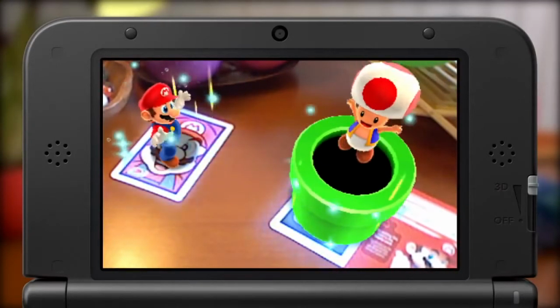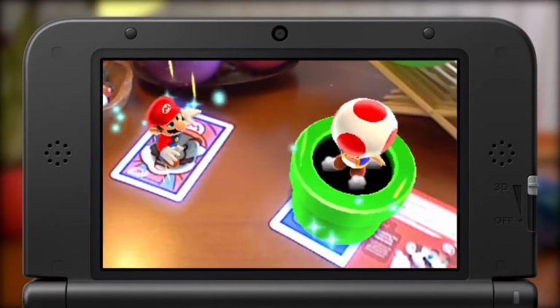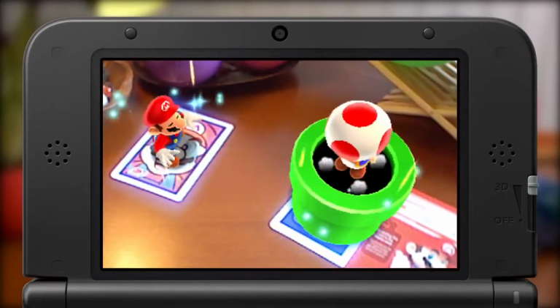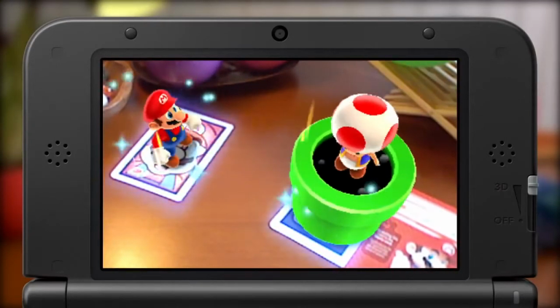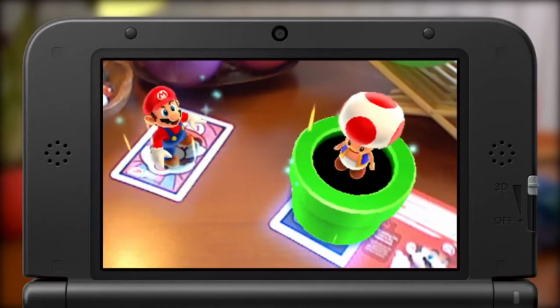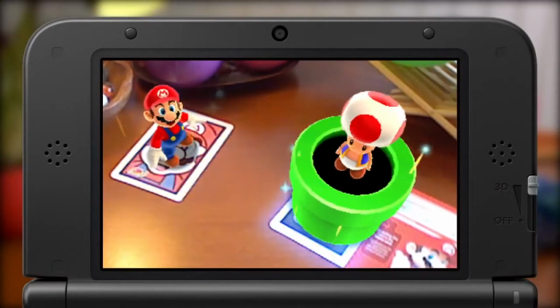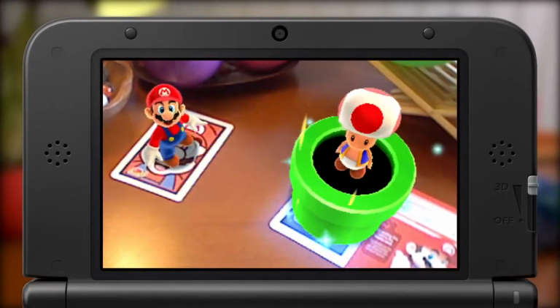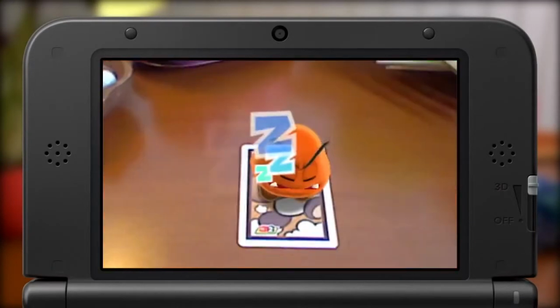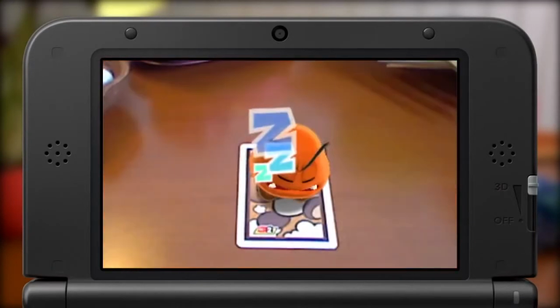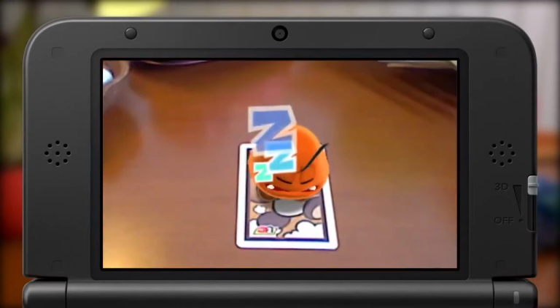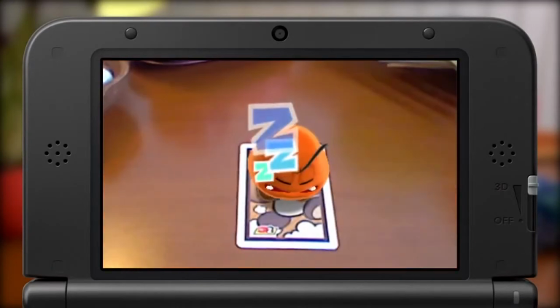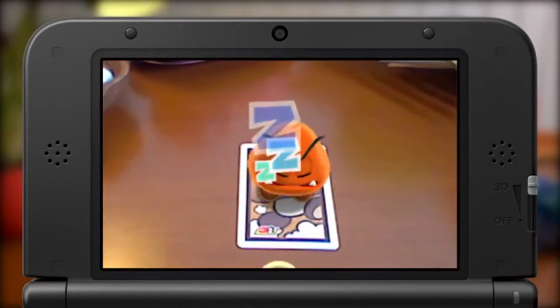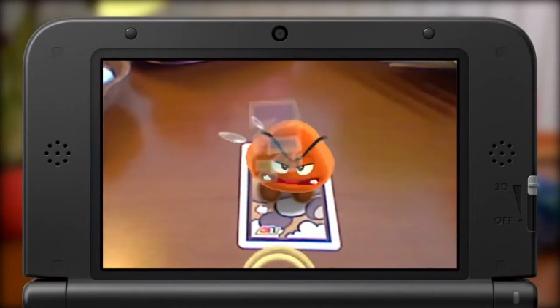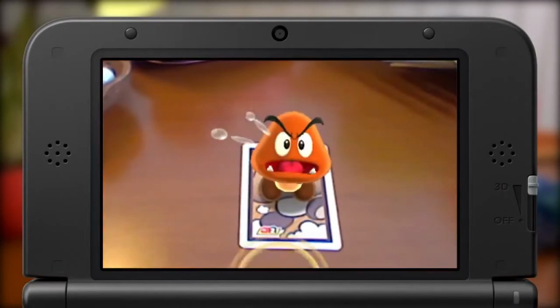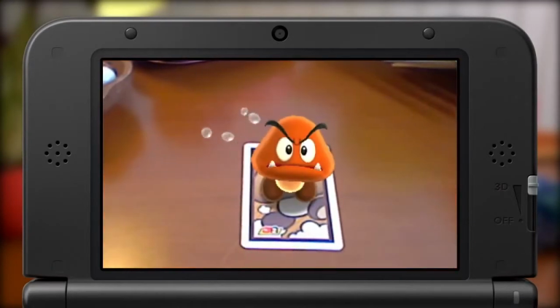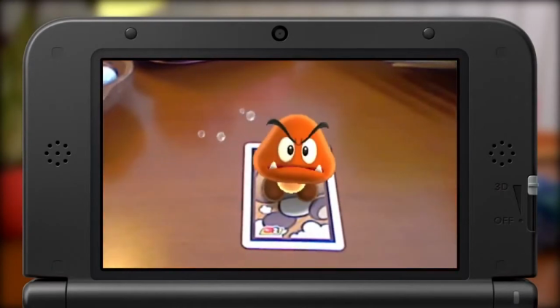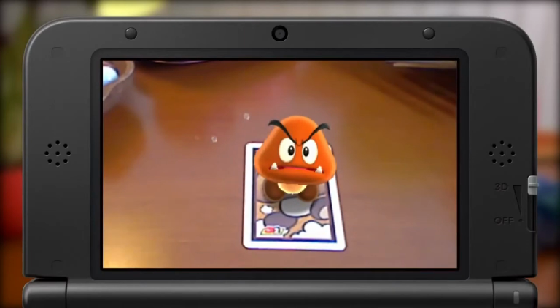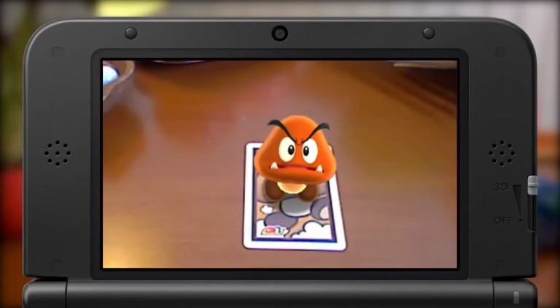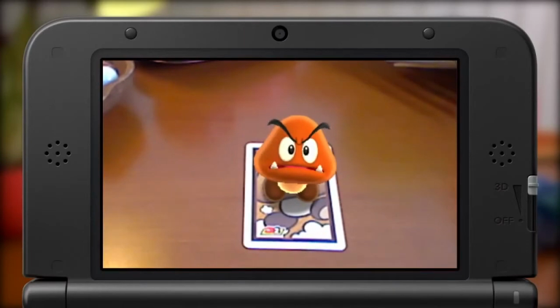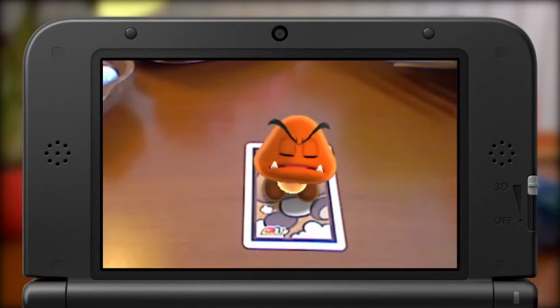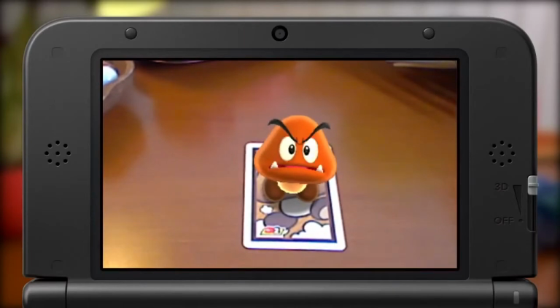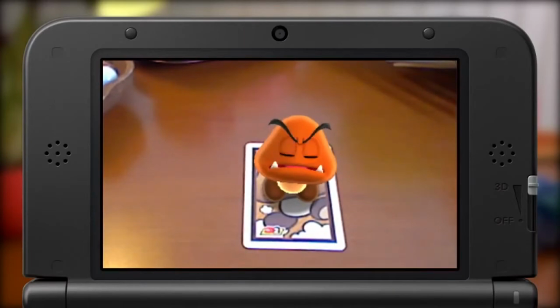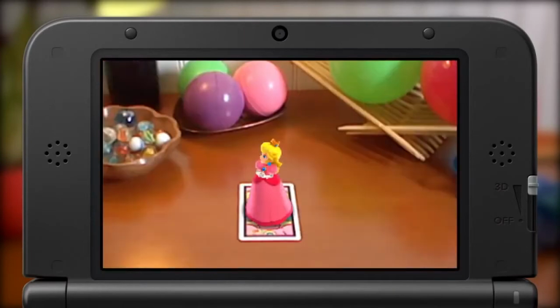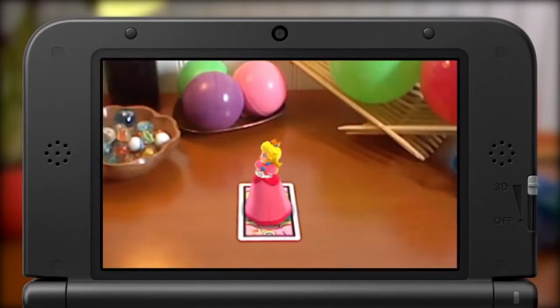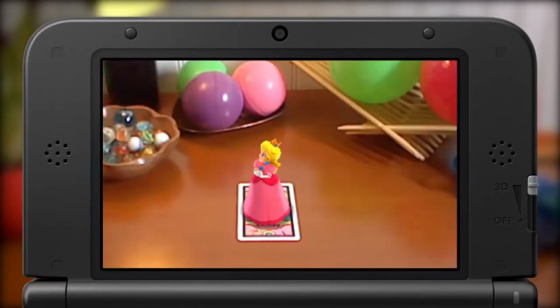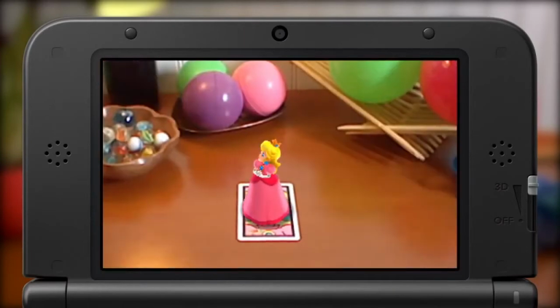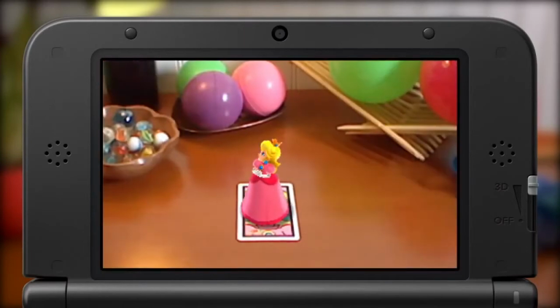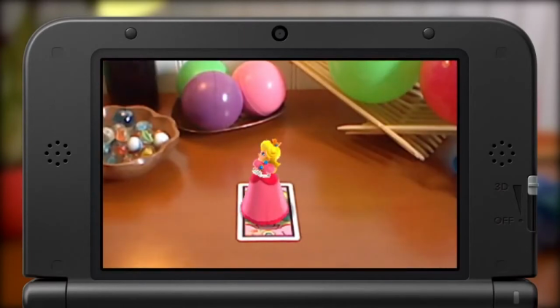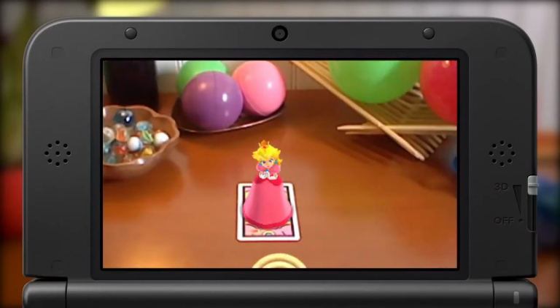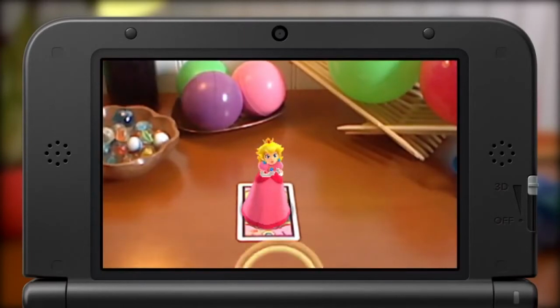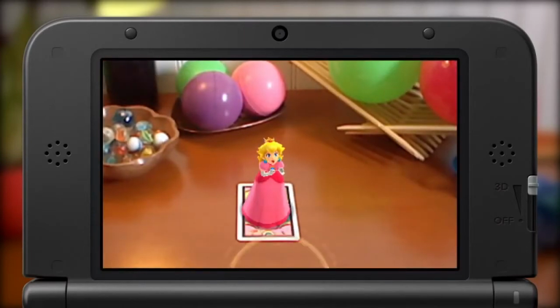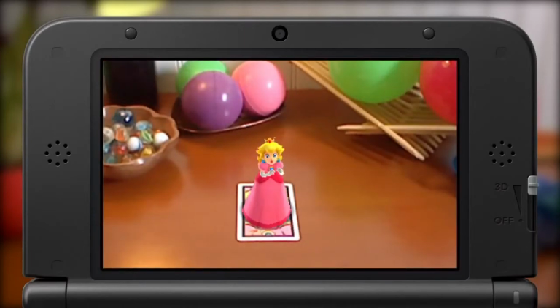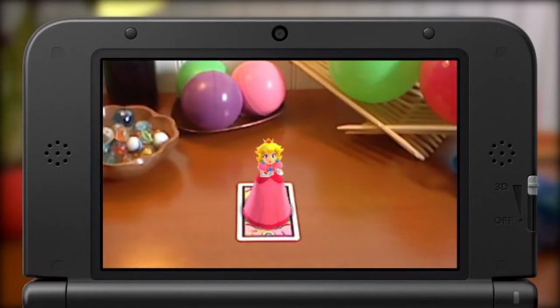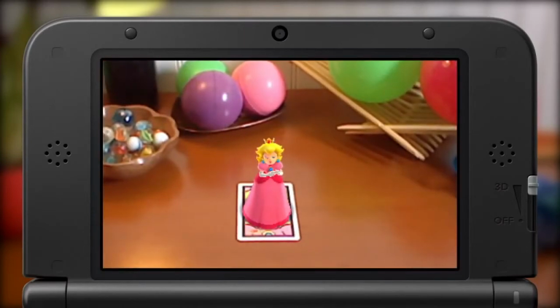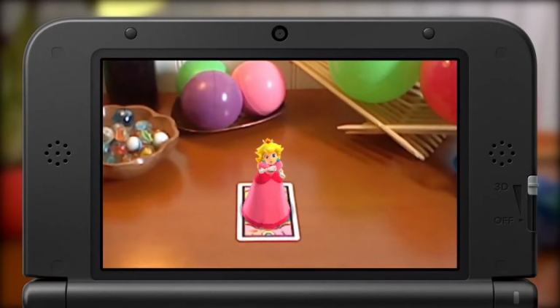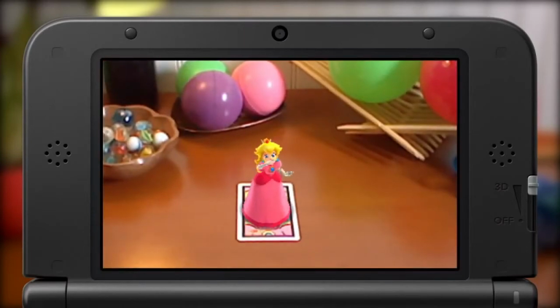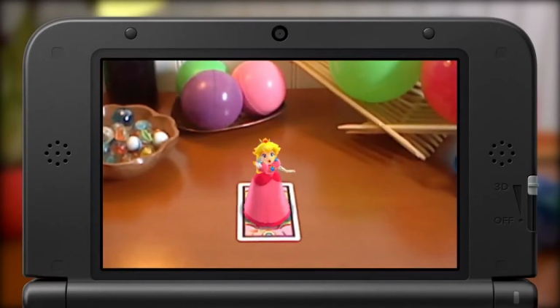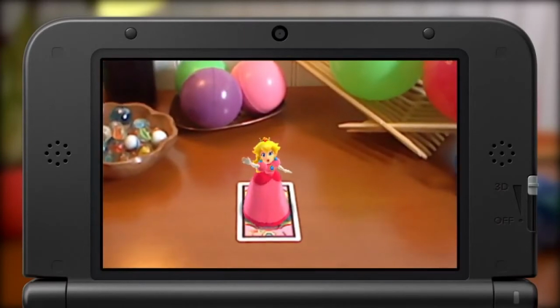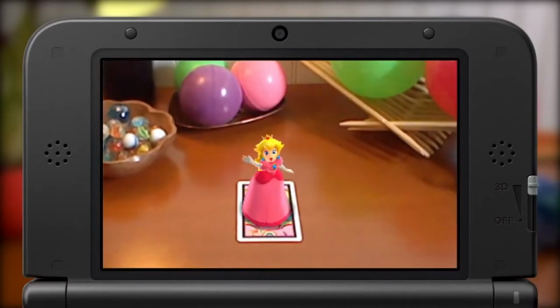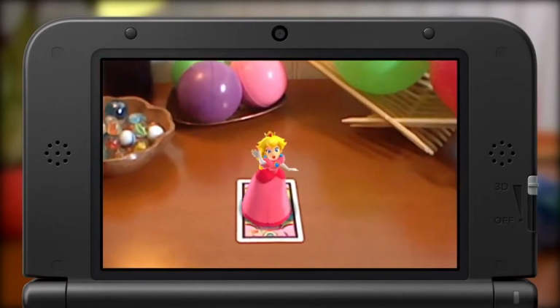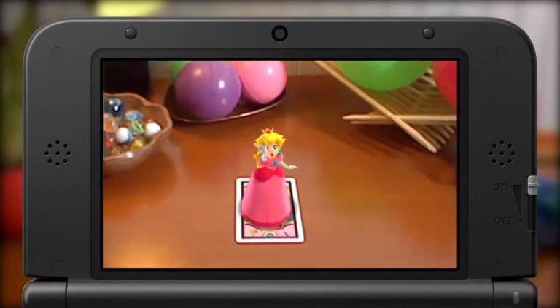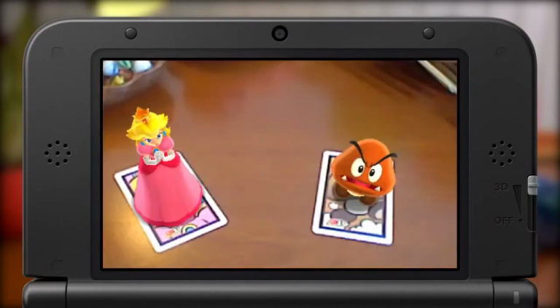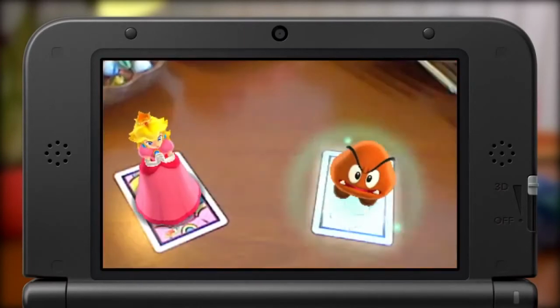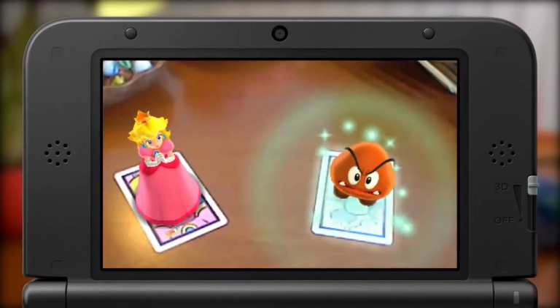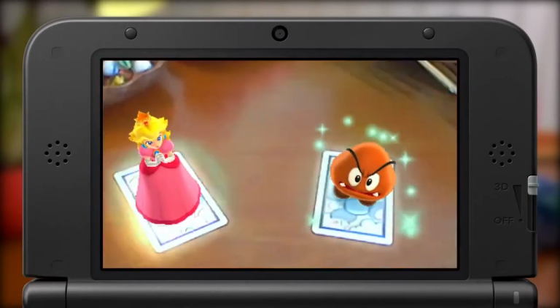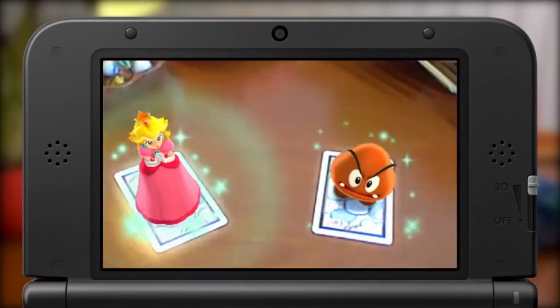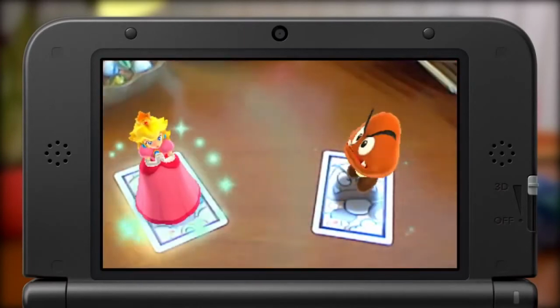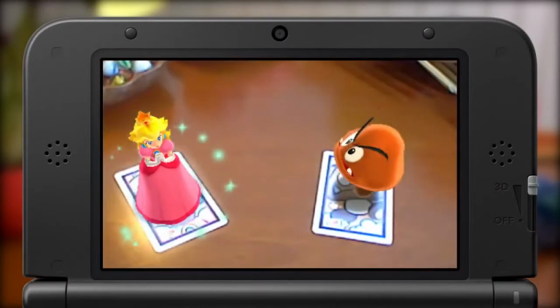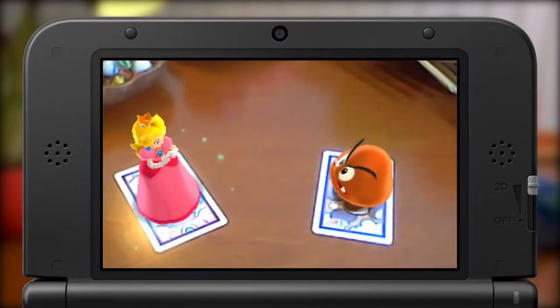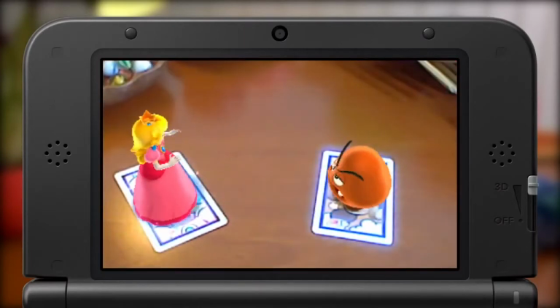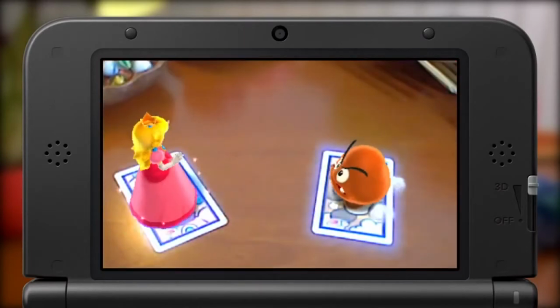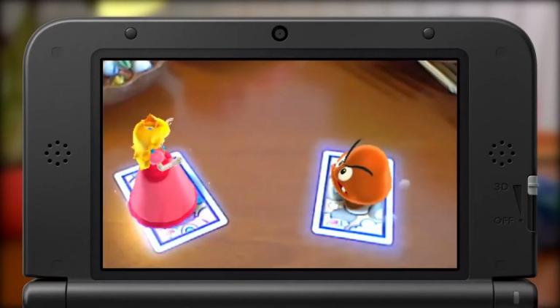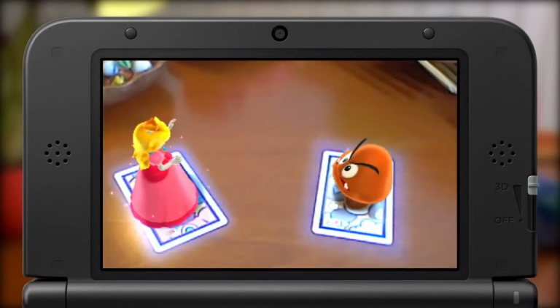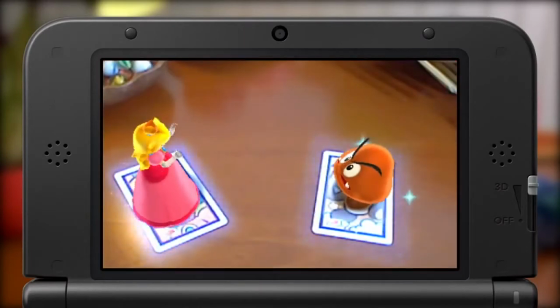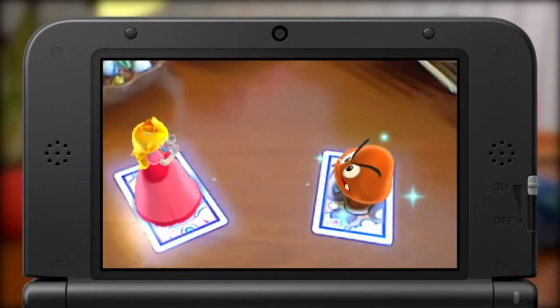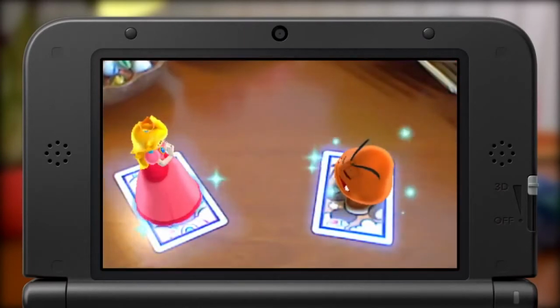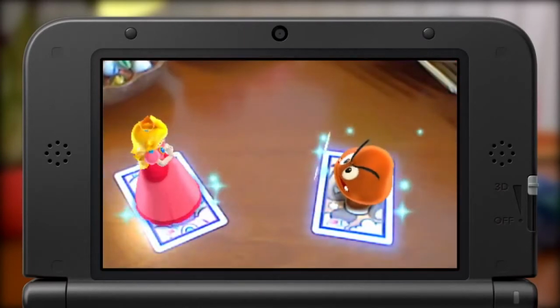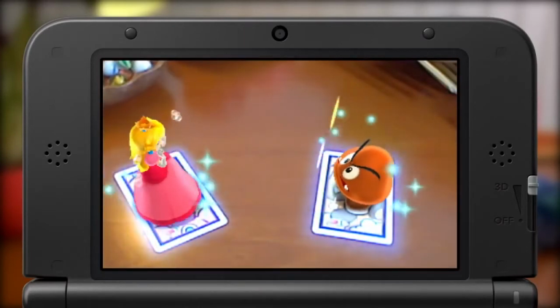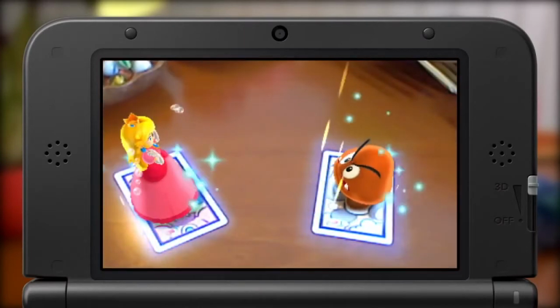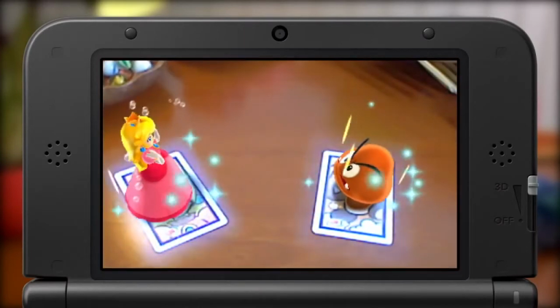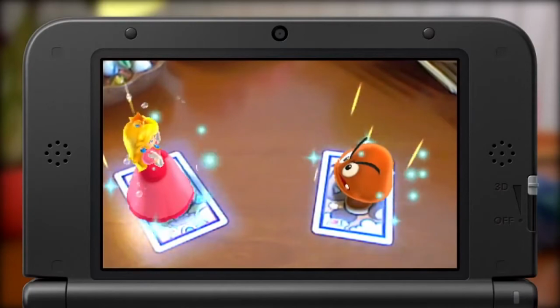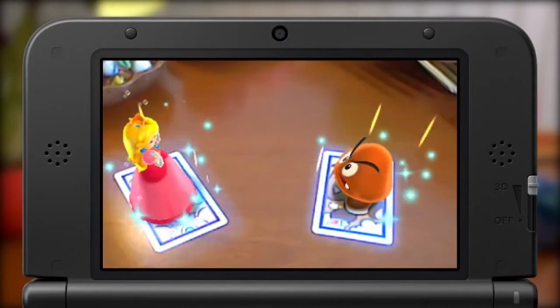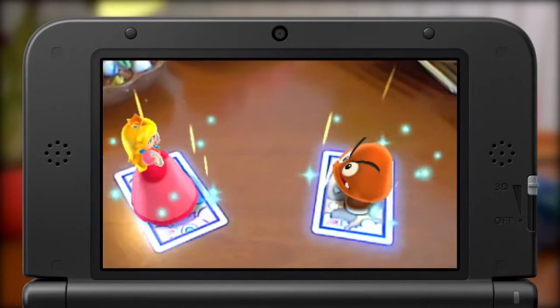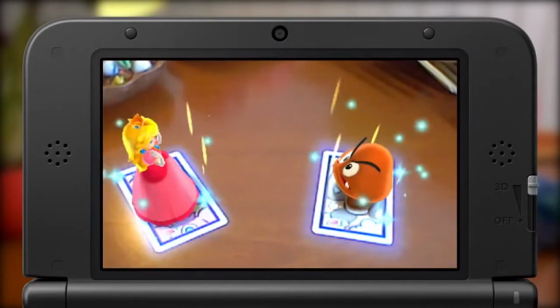Try speaking or moving the cards and see what happens. Hi Peach! Put multiple cards together and watch the characters interact.